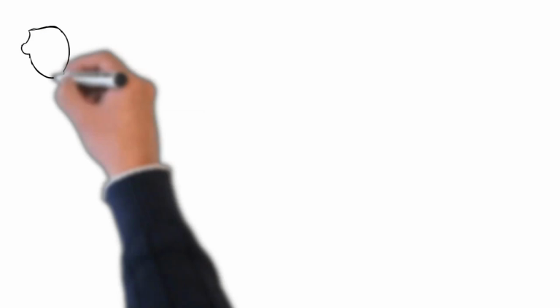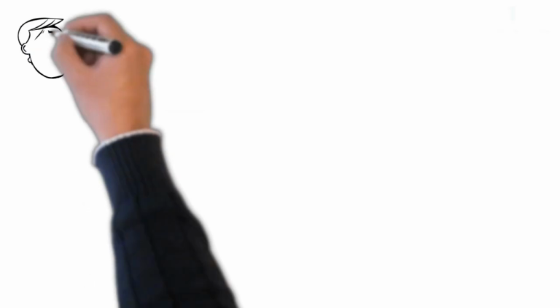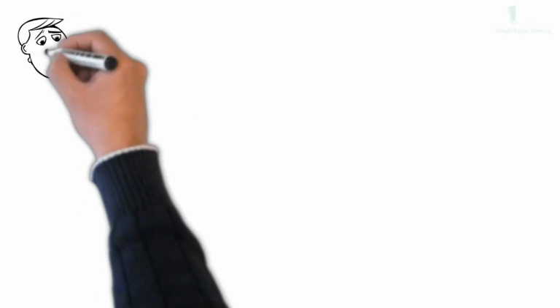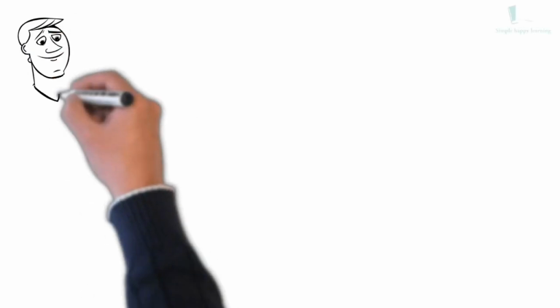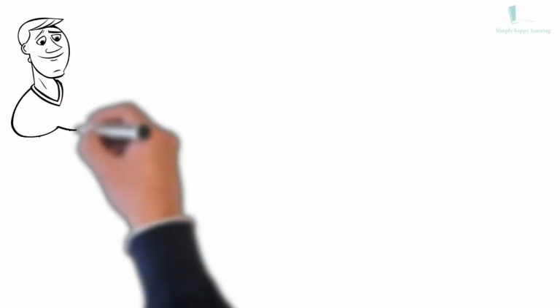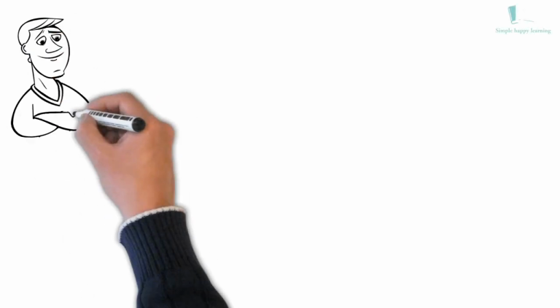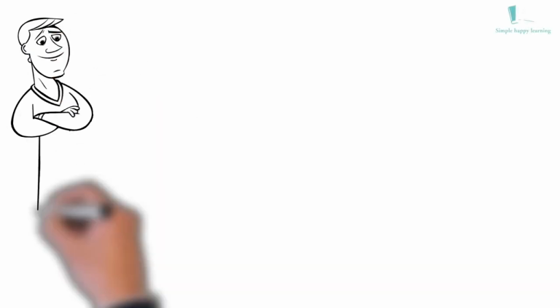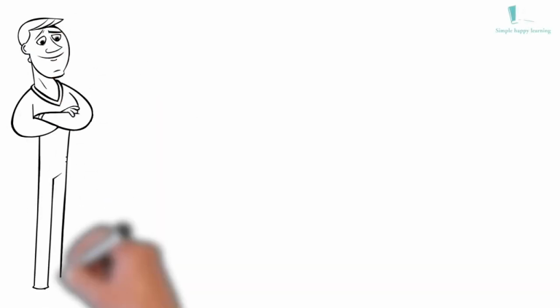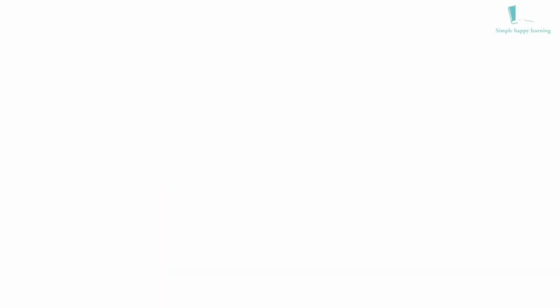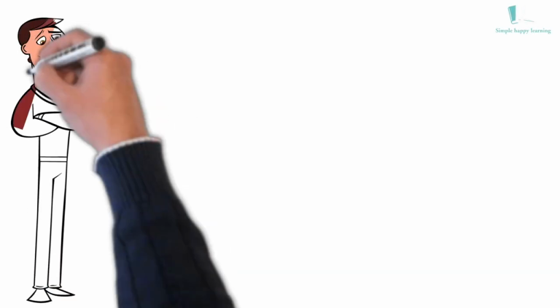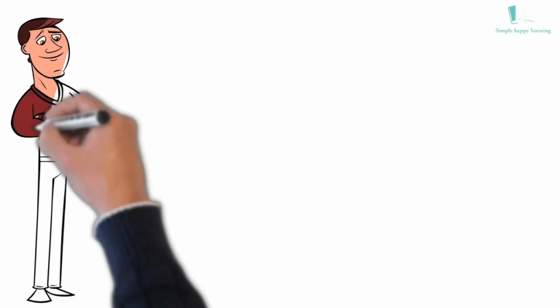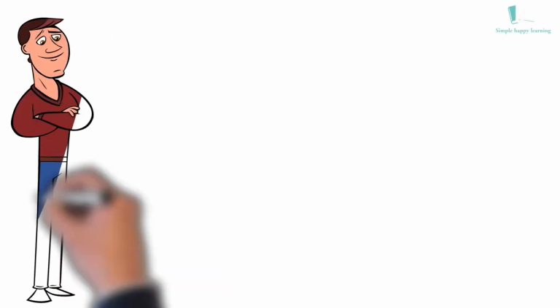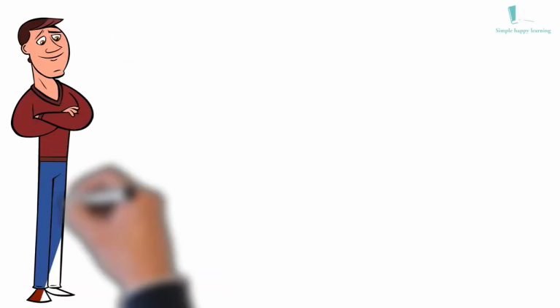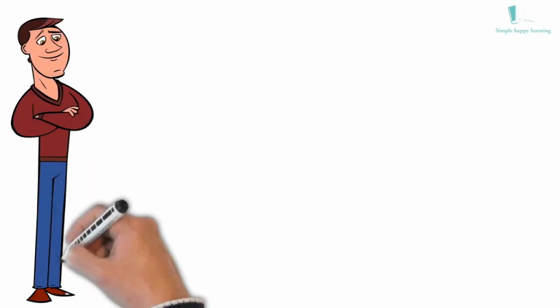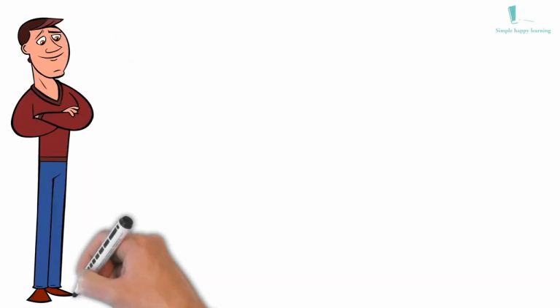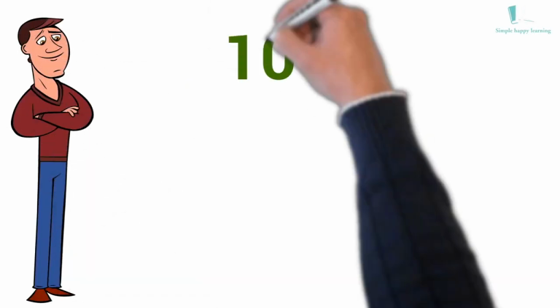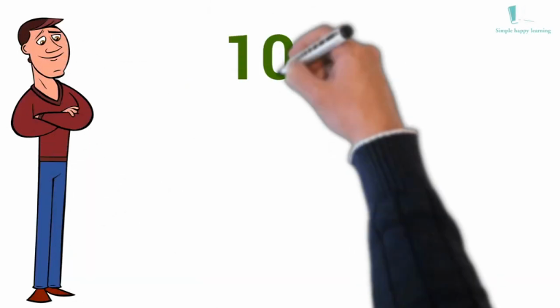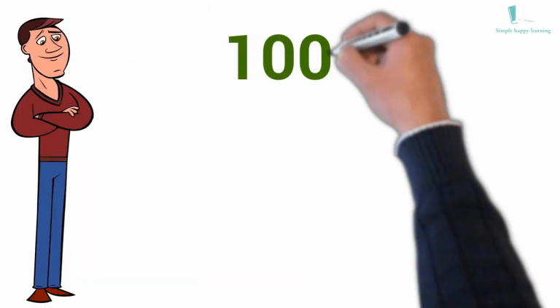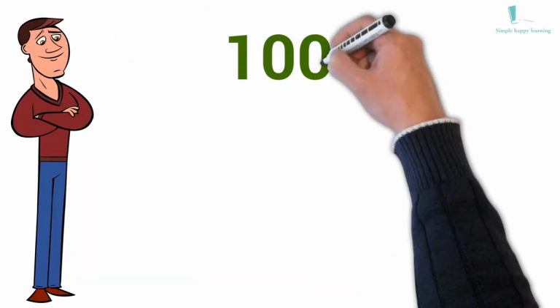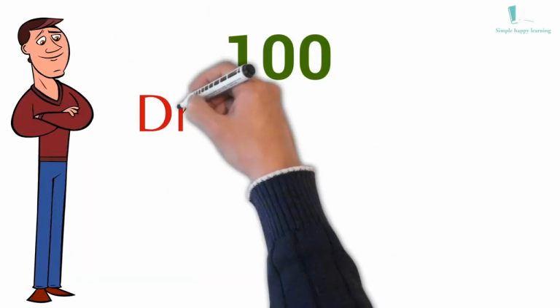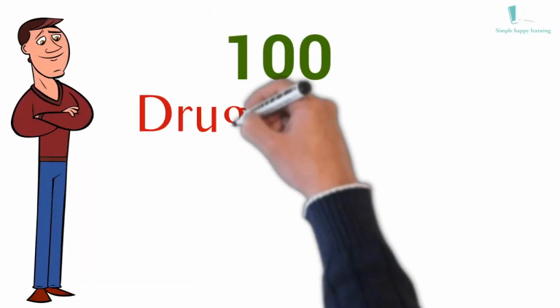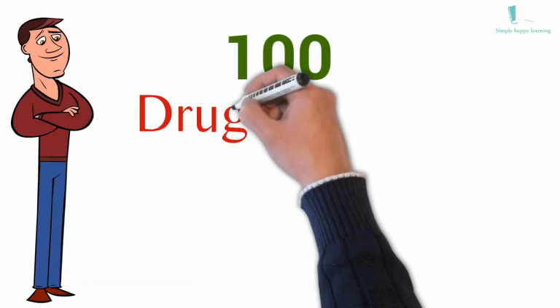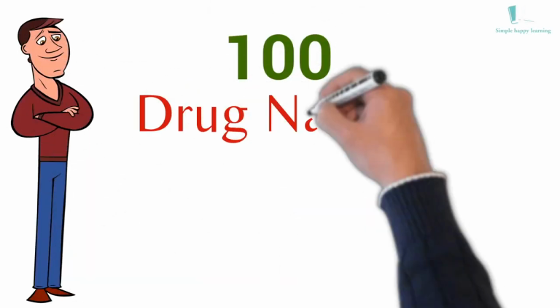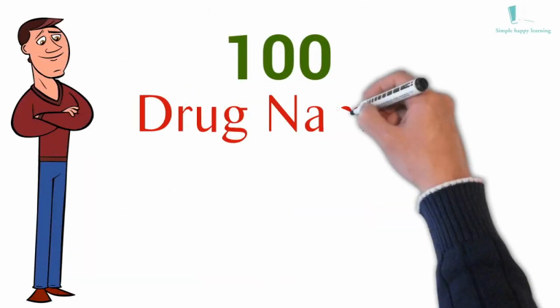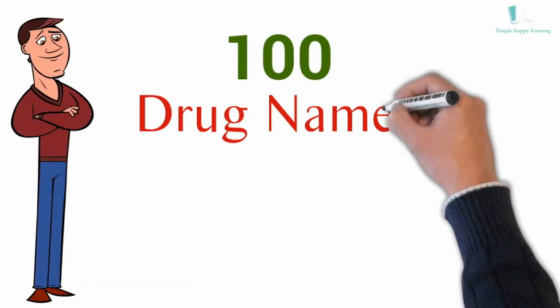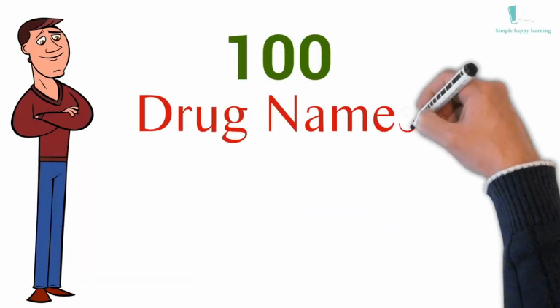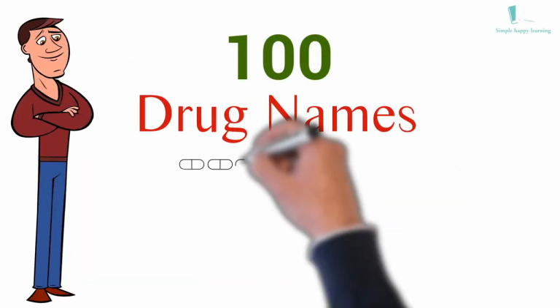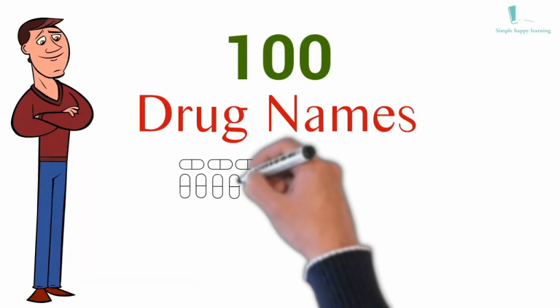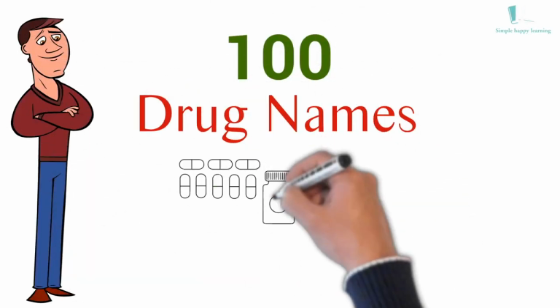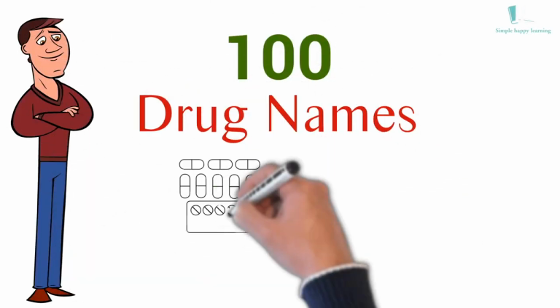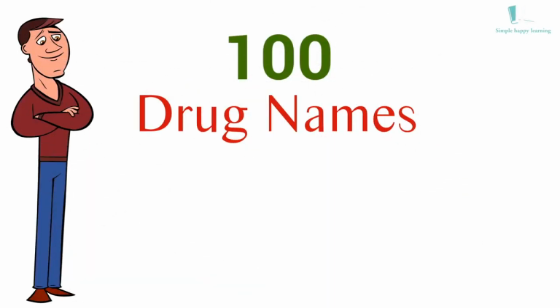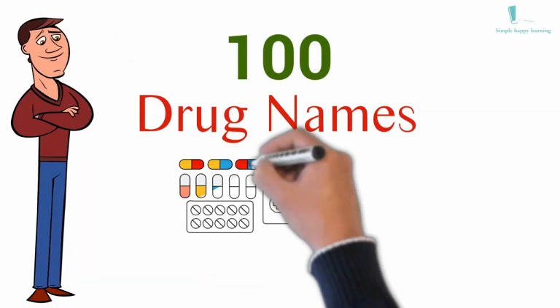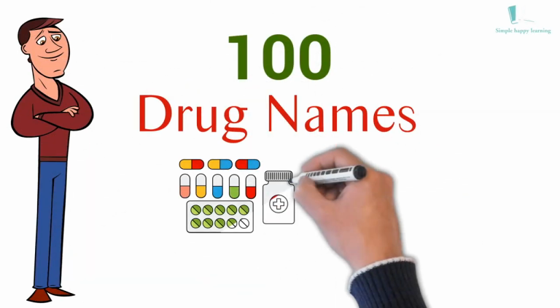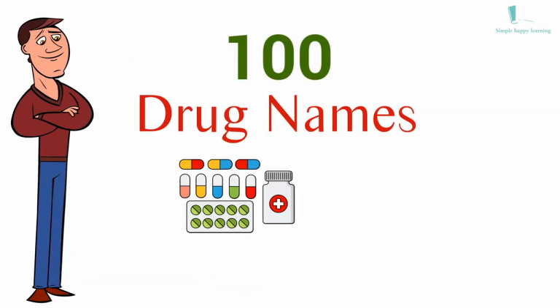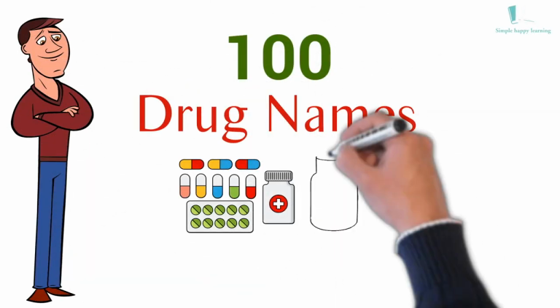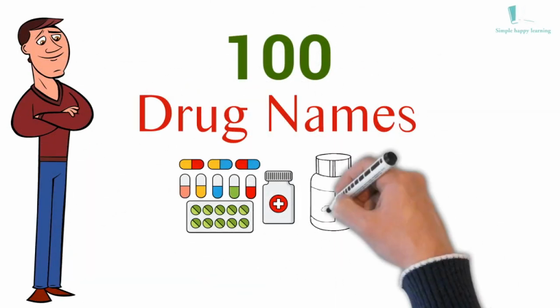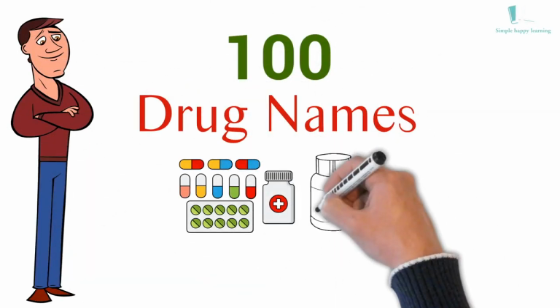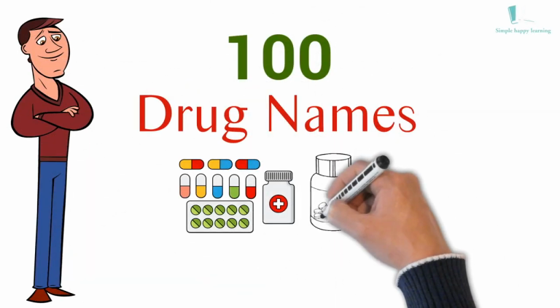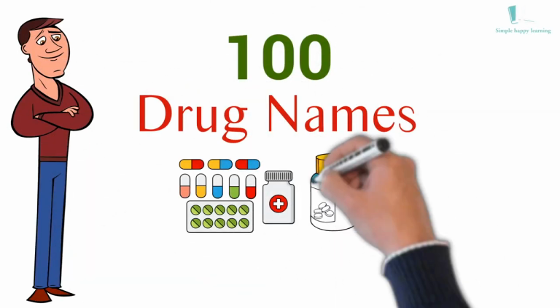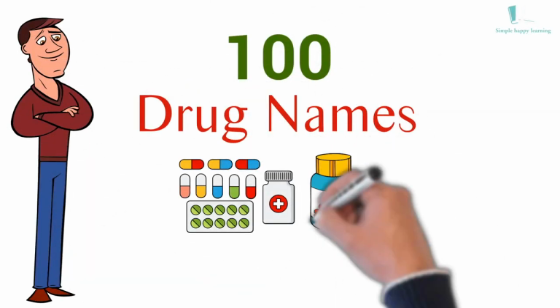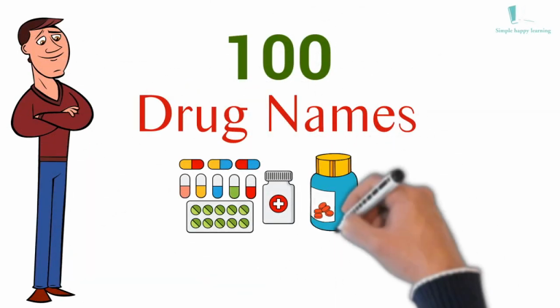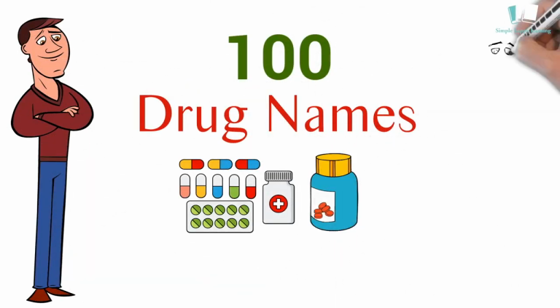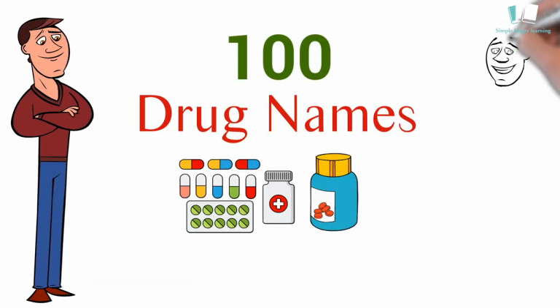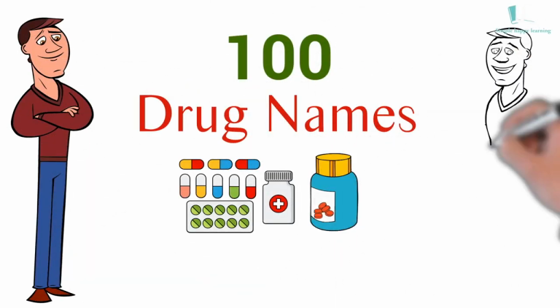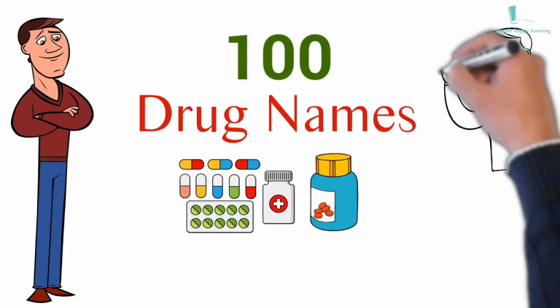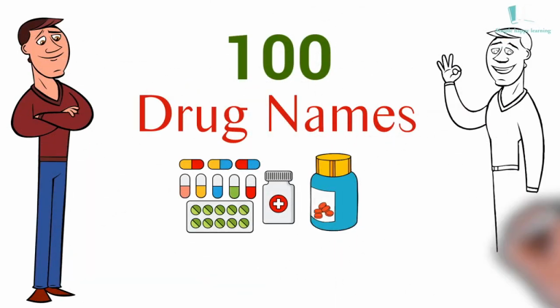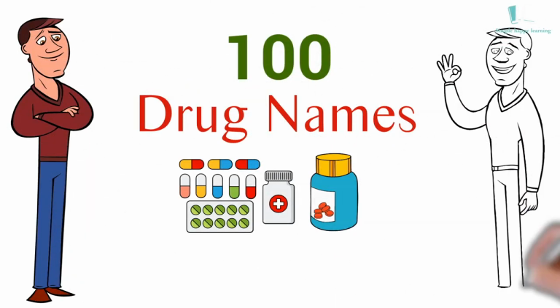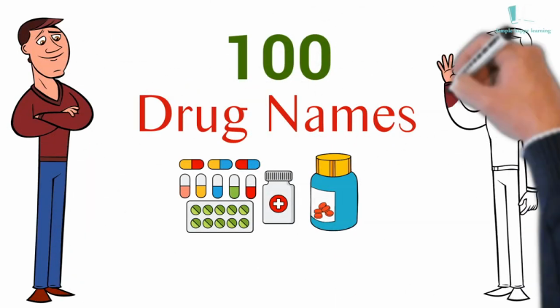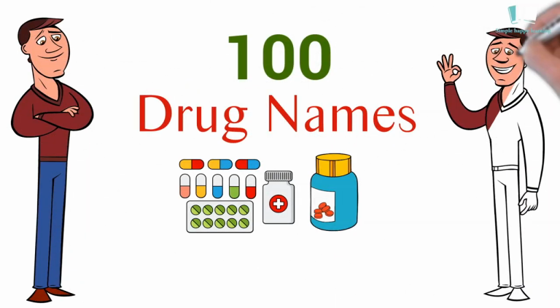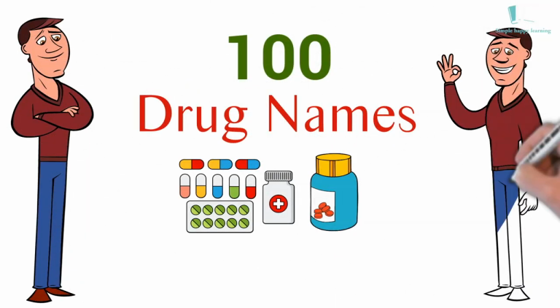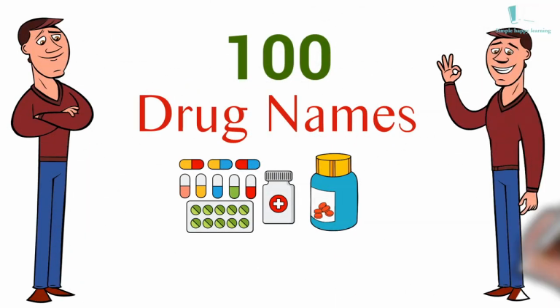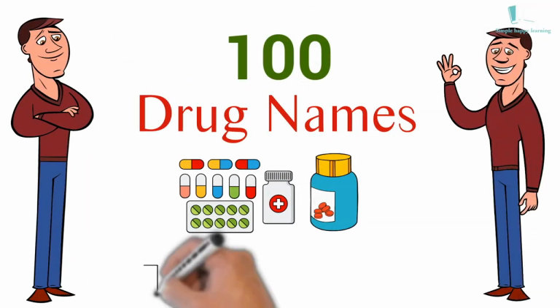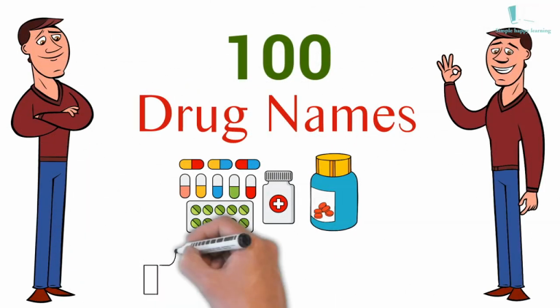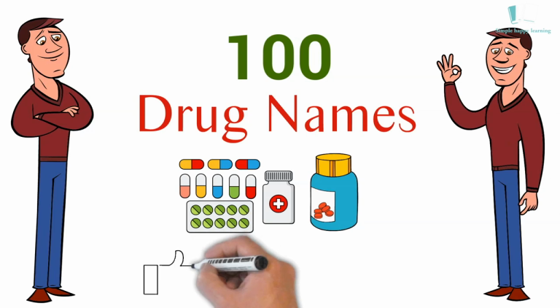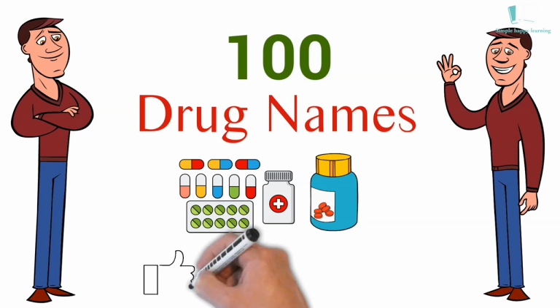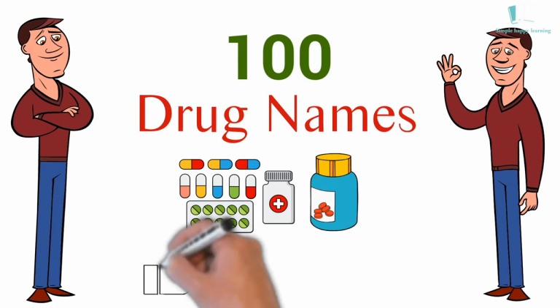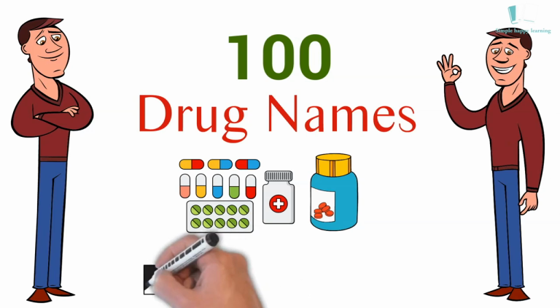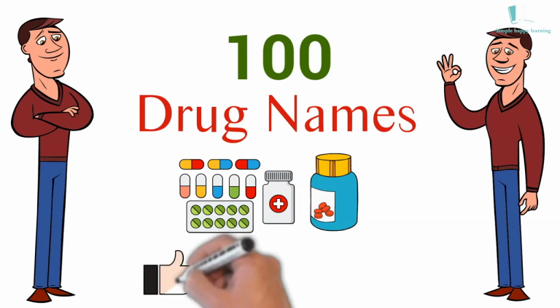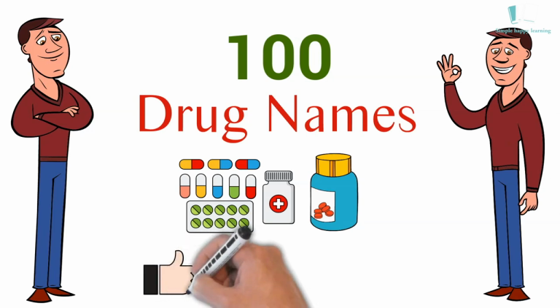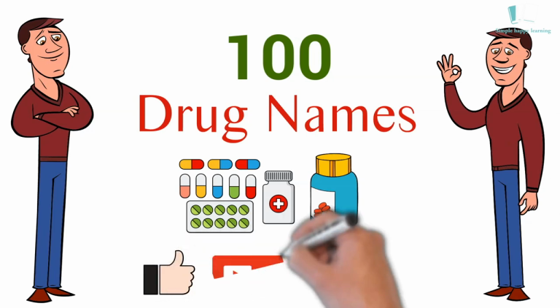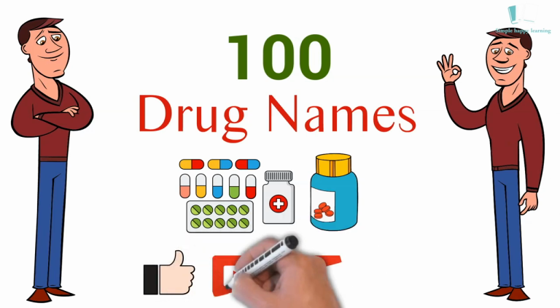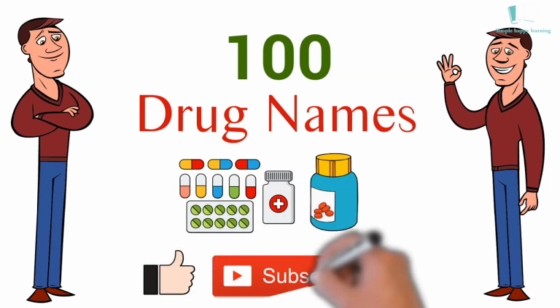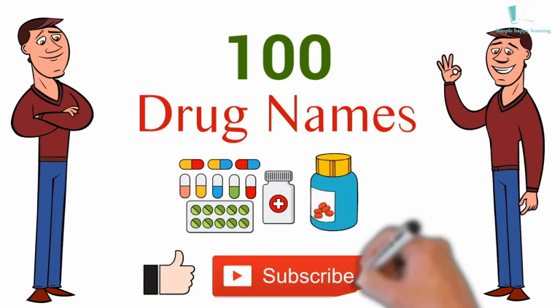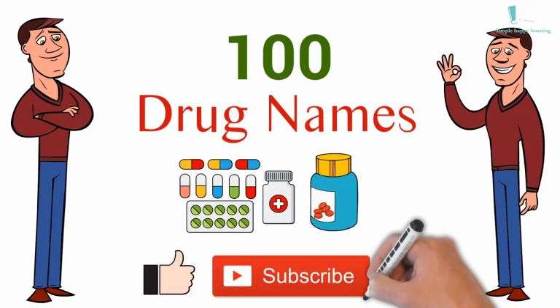In this video, we will learn 100 drug names. If you find this video useful, please like and subscribe.